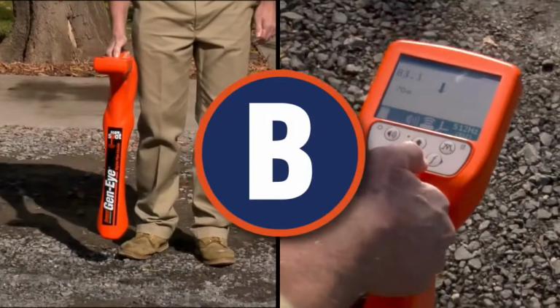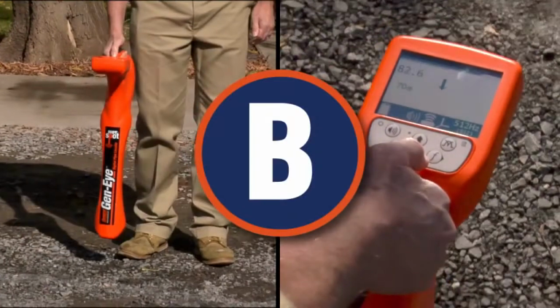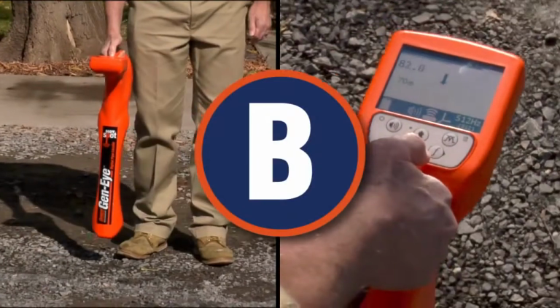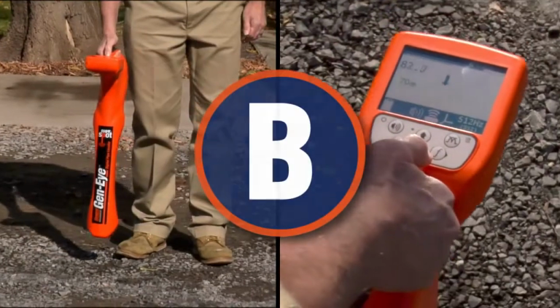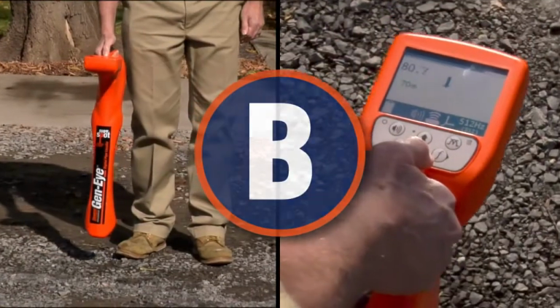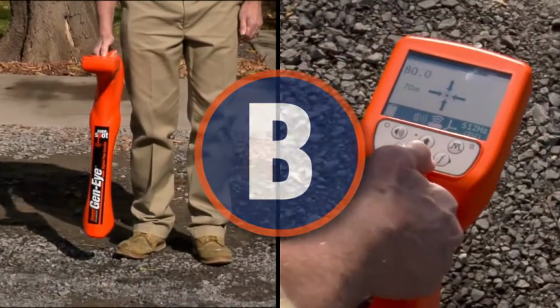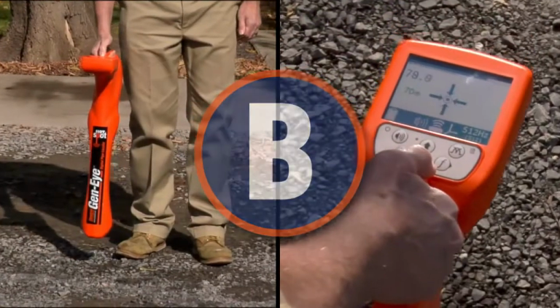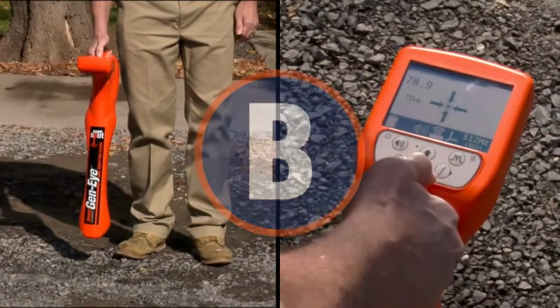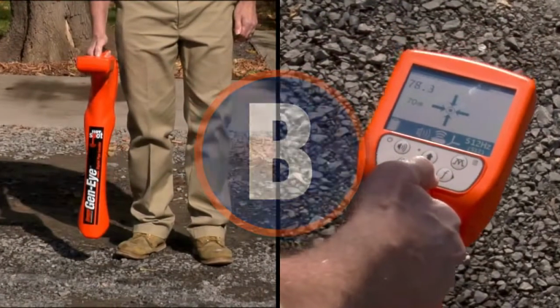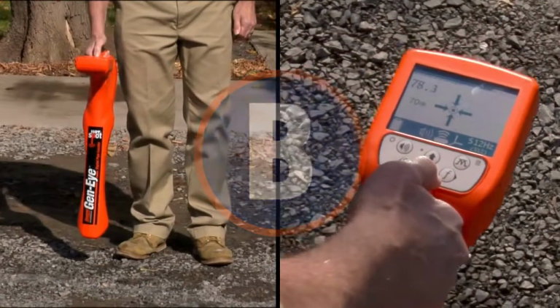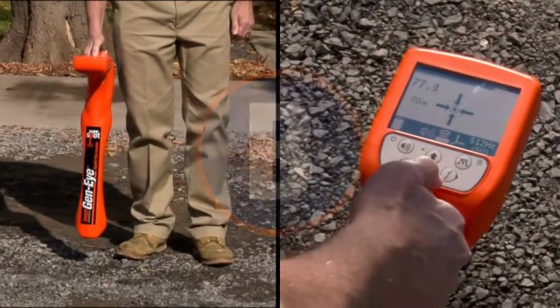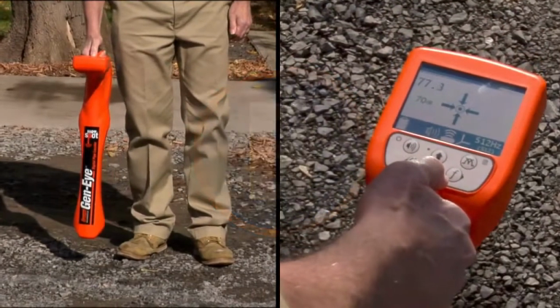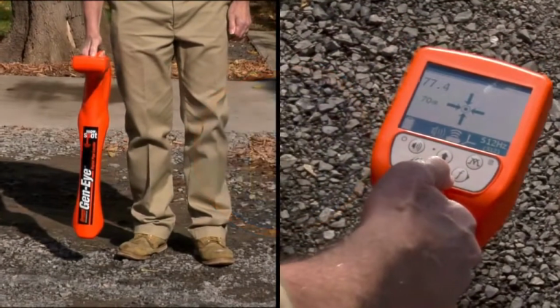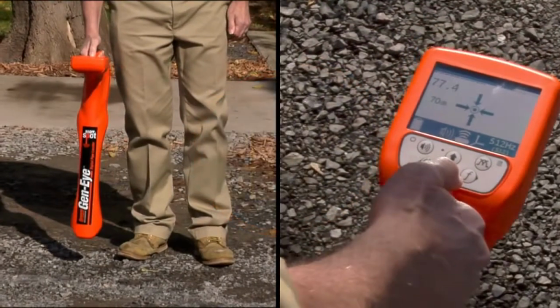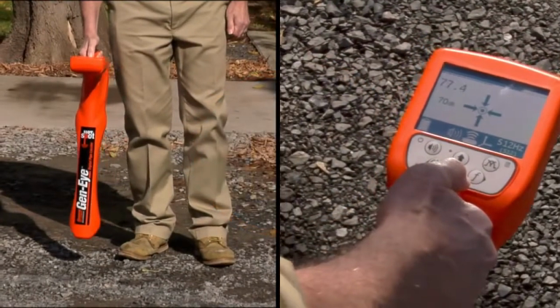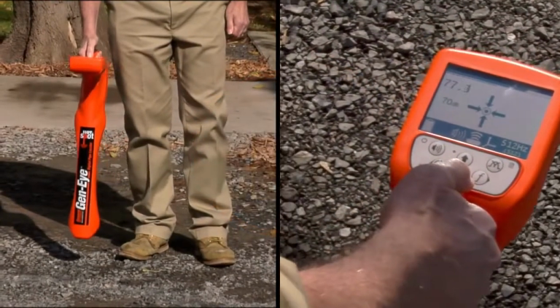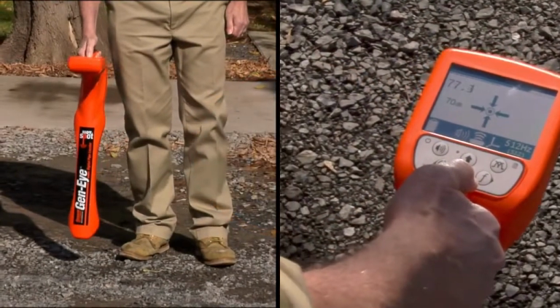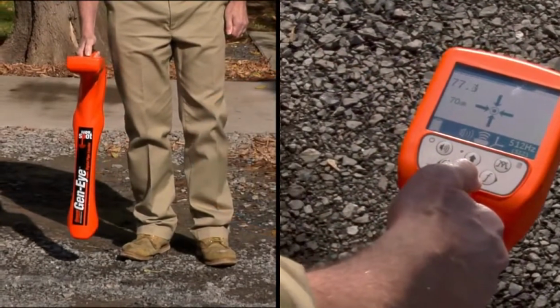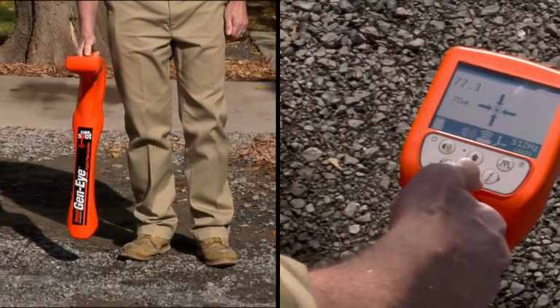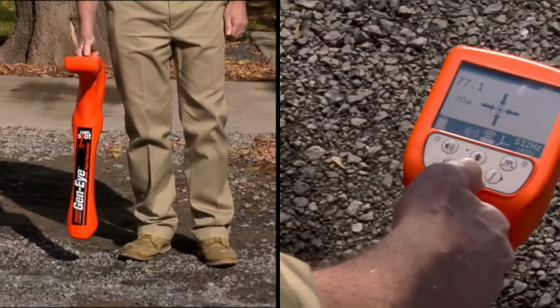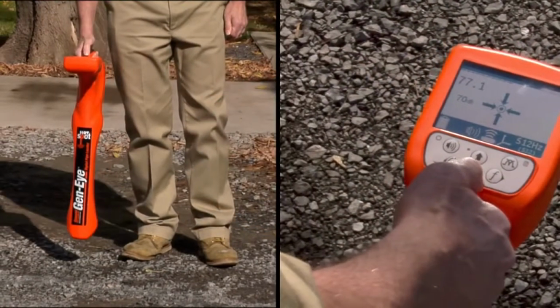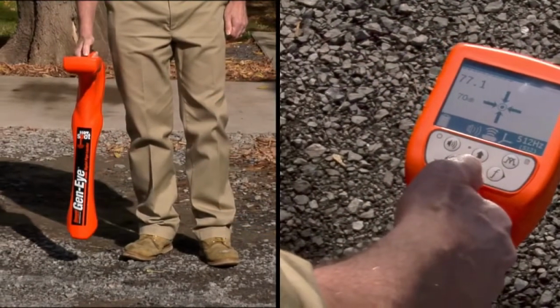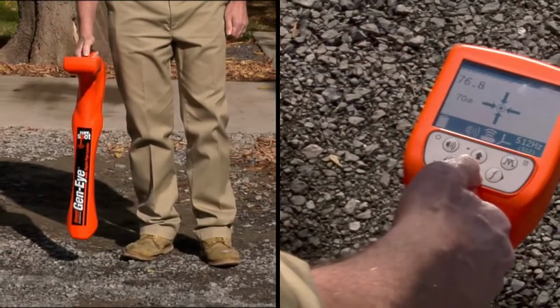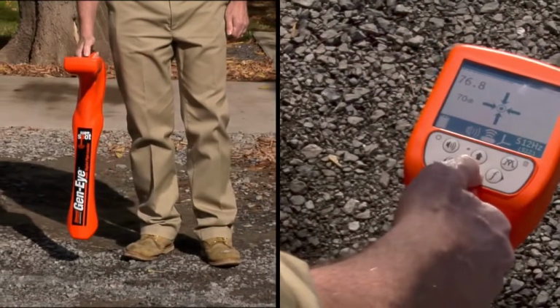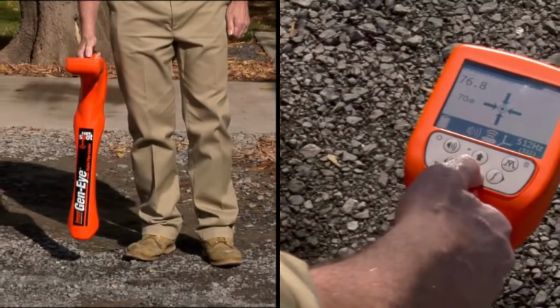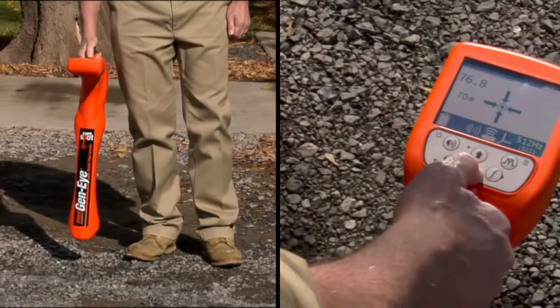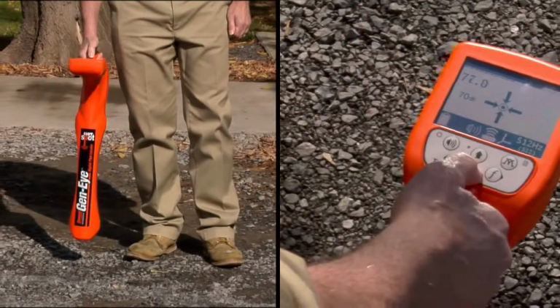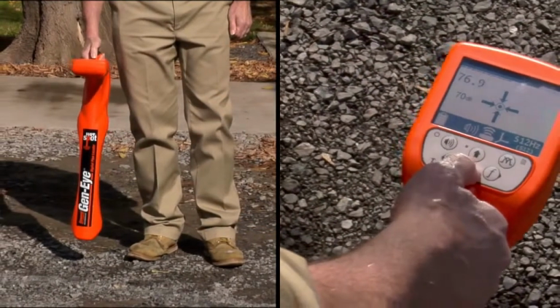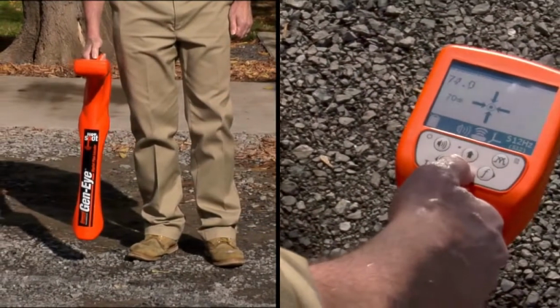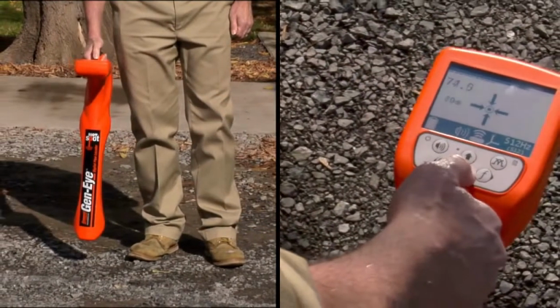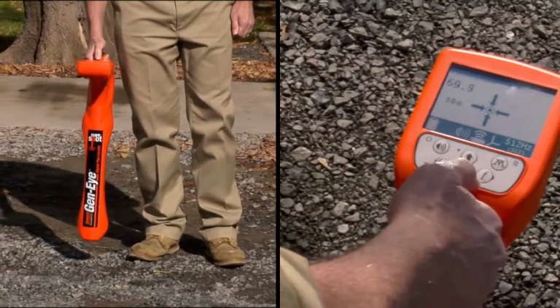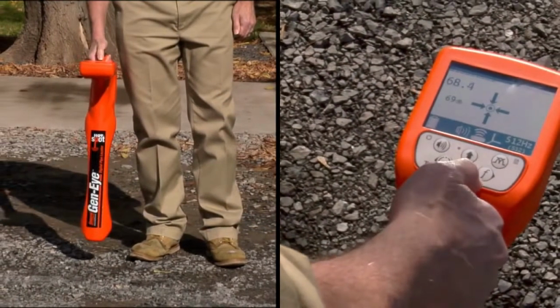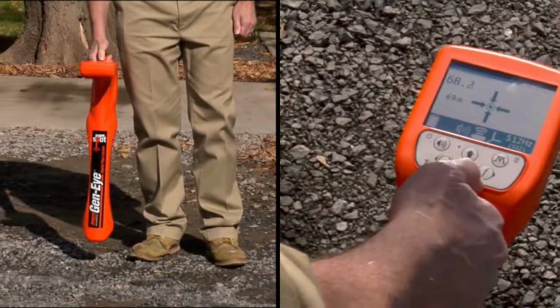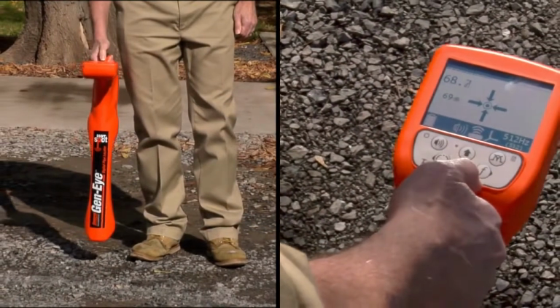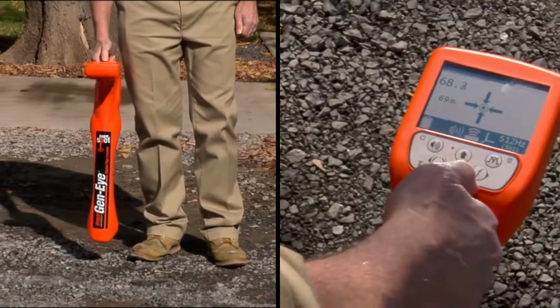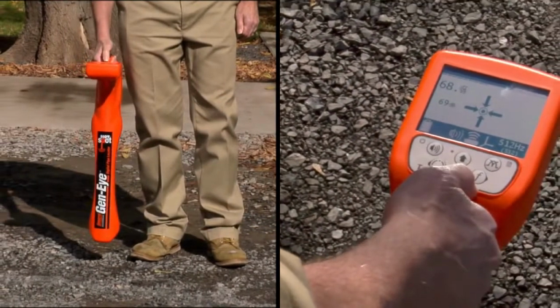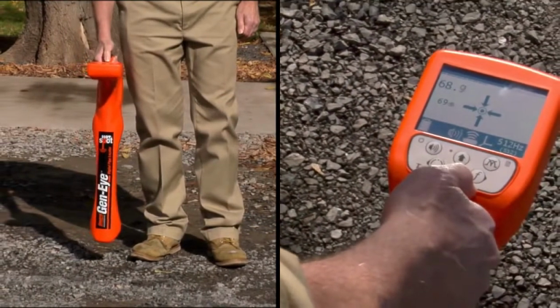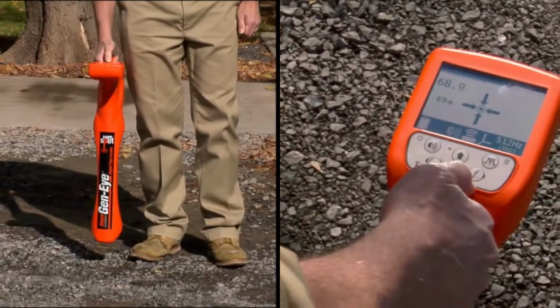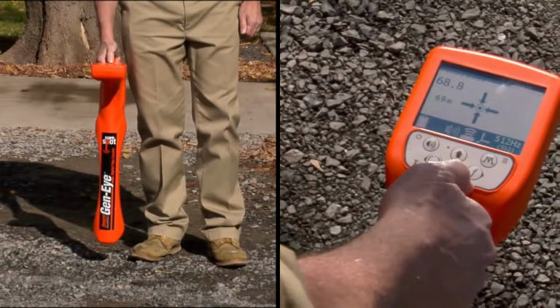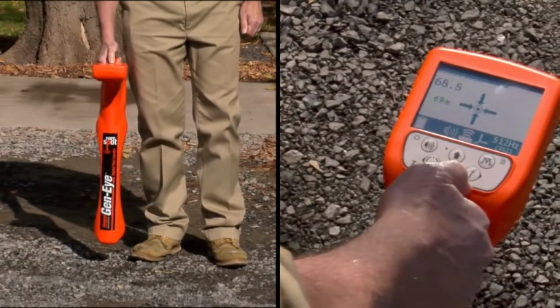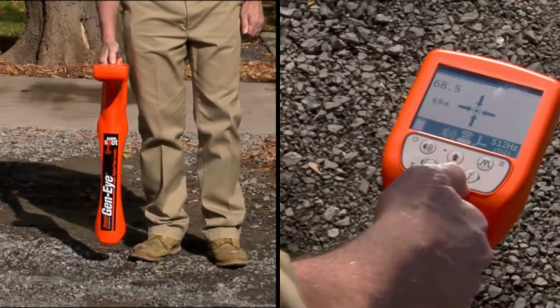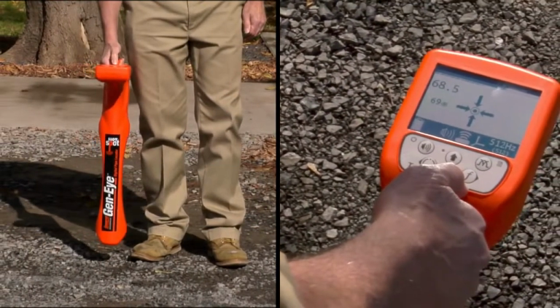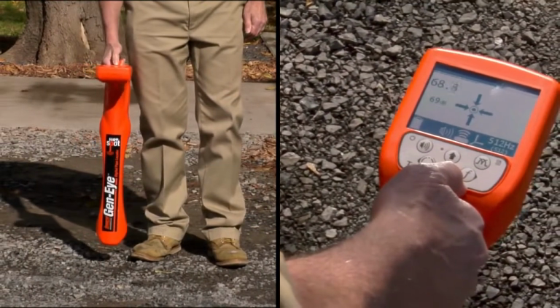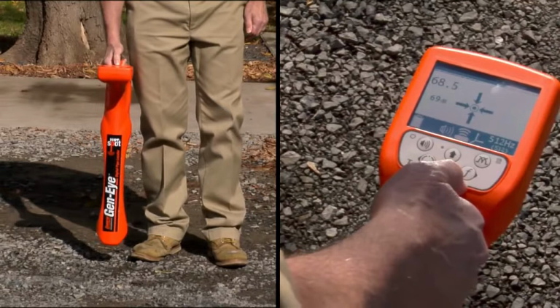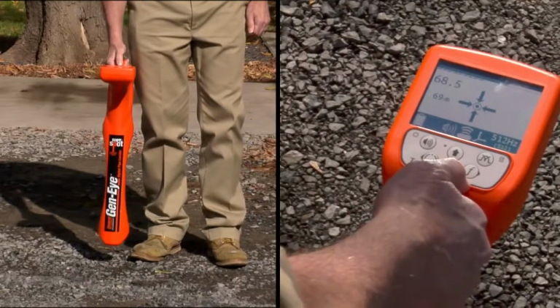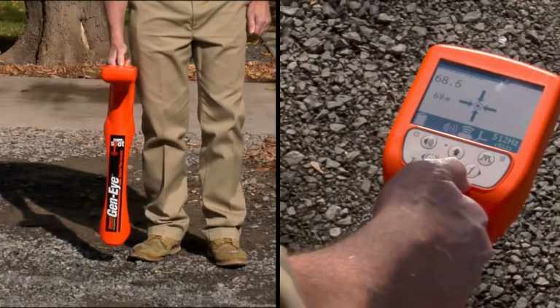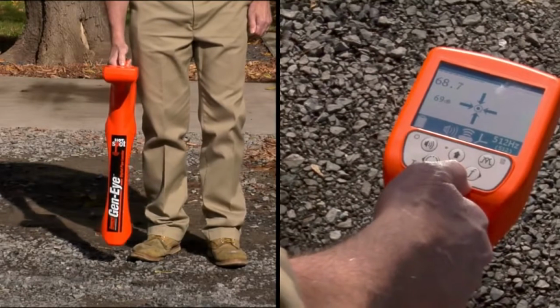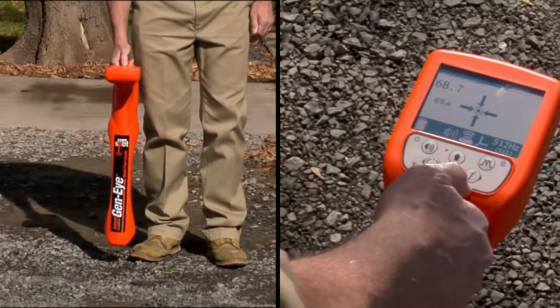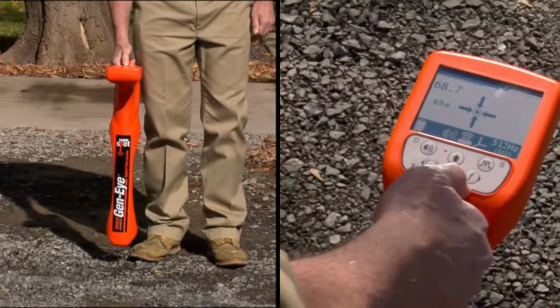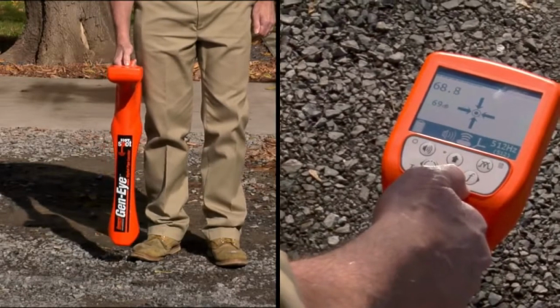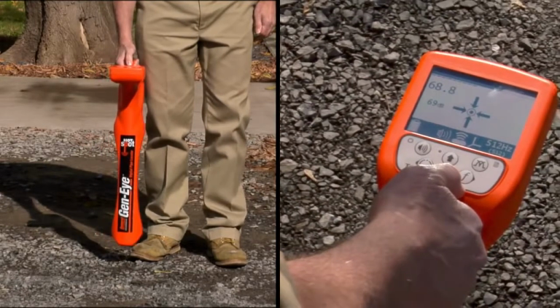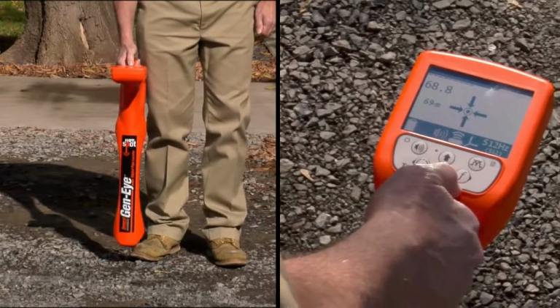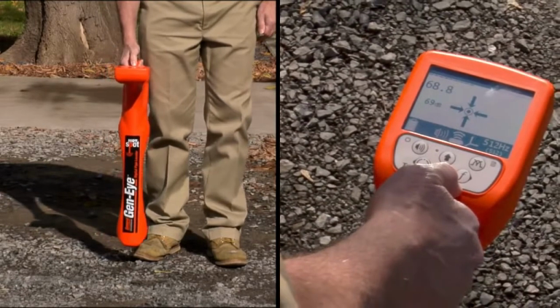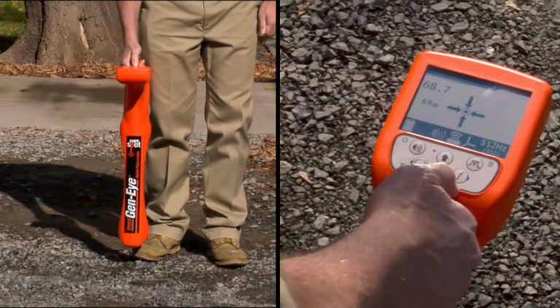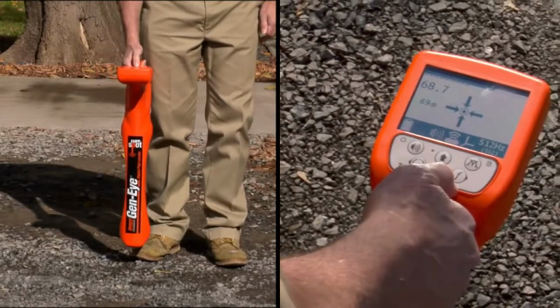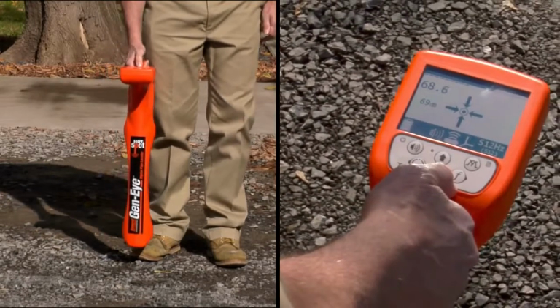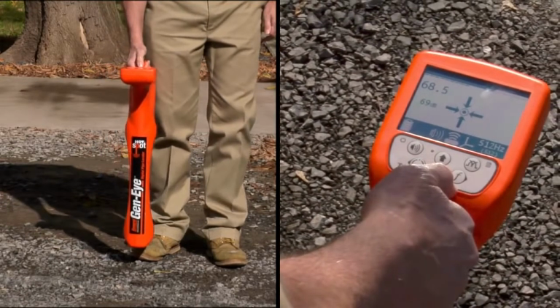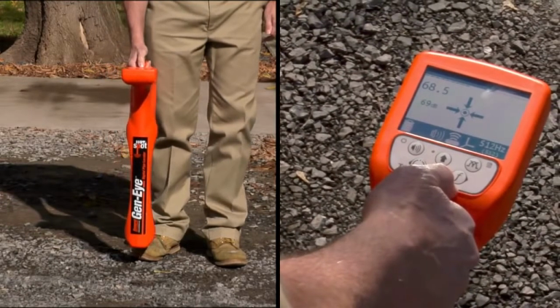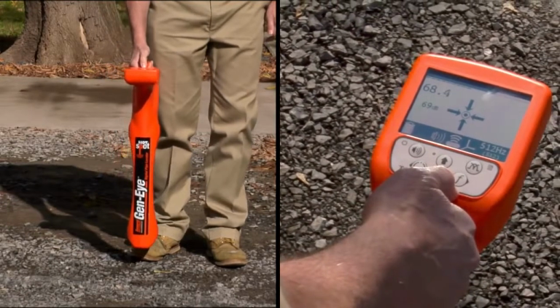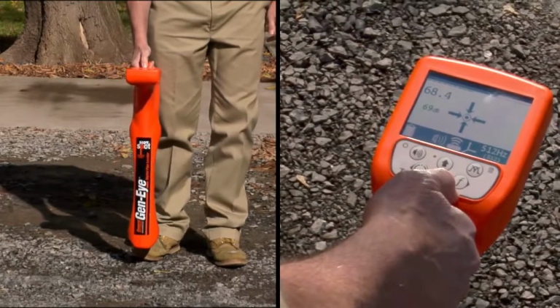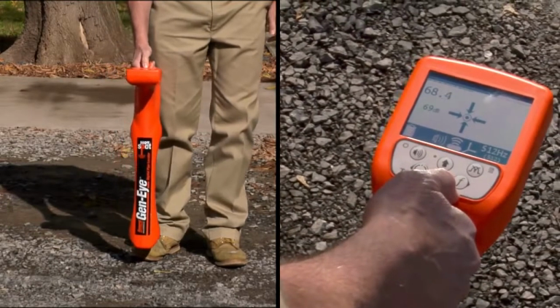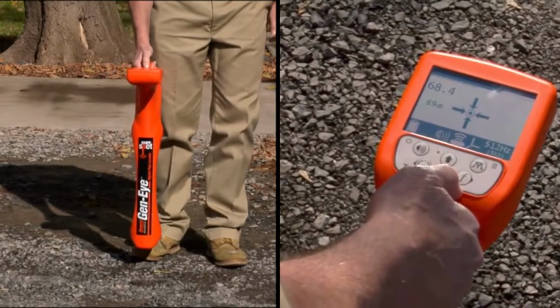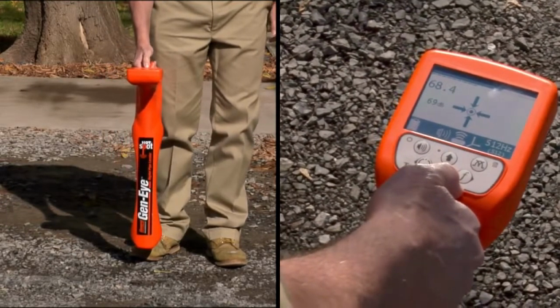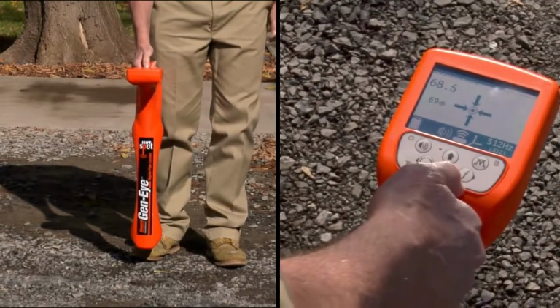B: When all four arrows point back toward each other, indicating you're at the null point, you've found the pipe location.